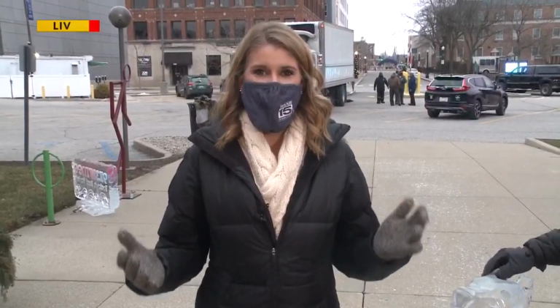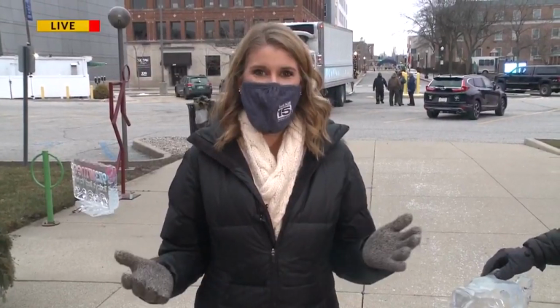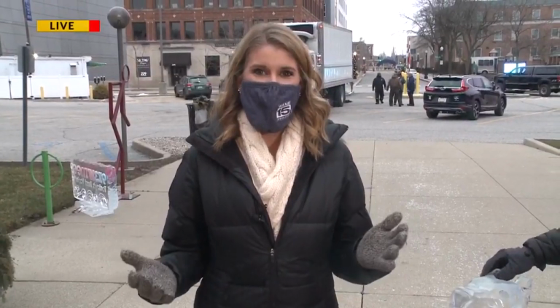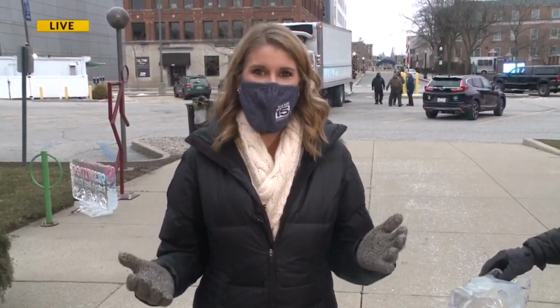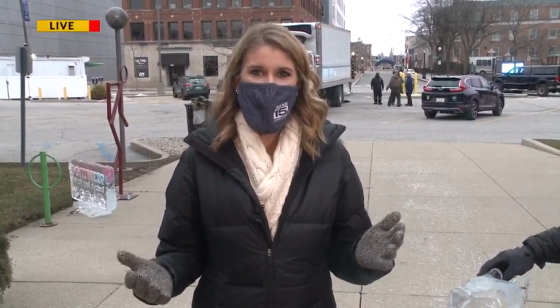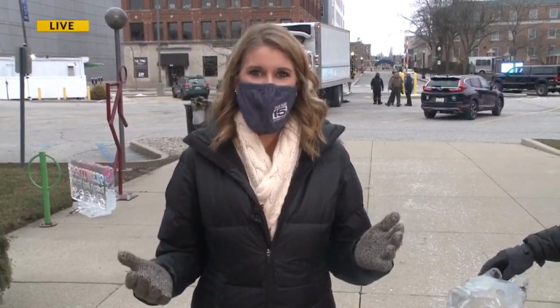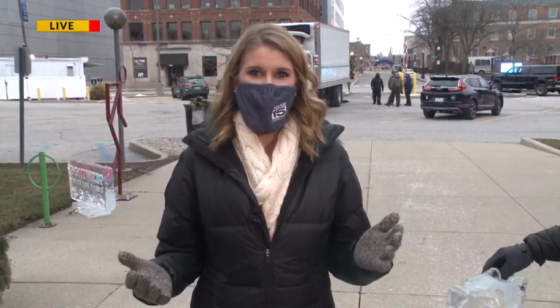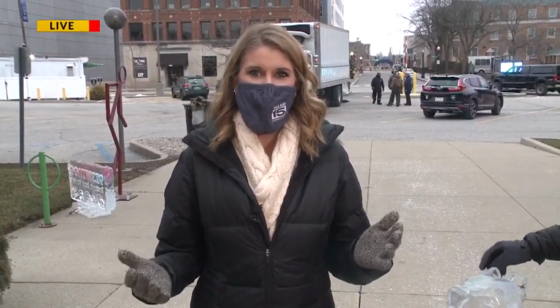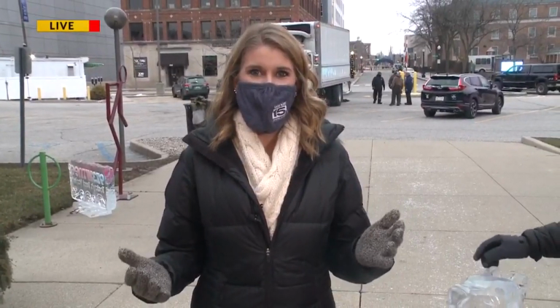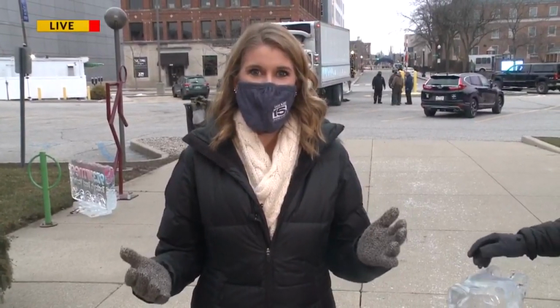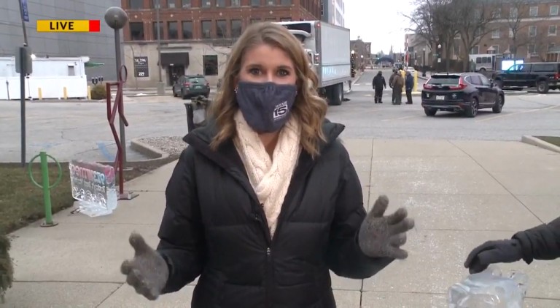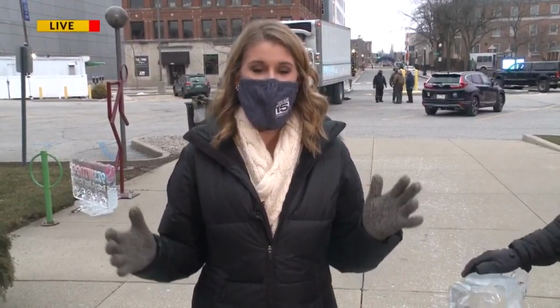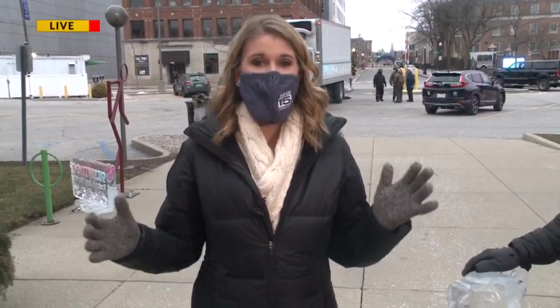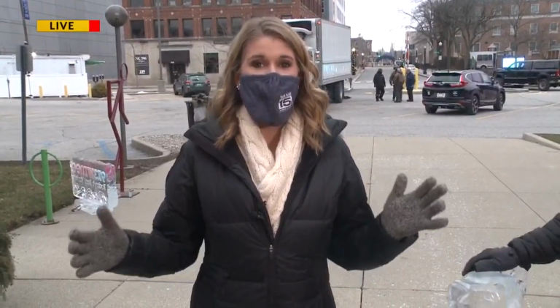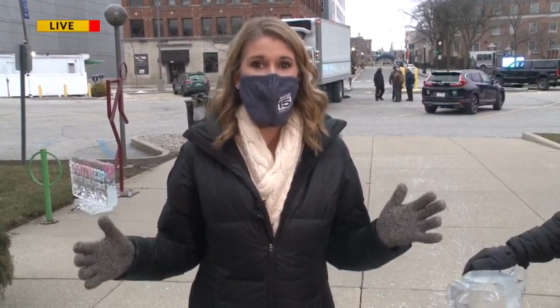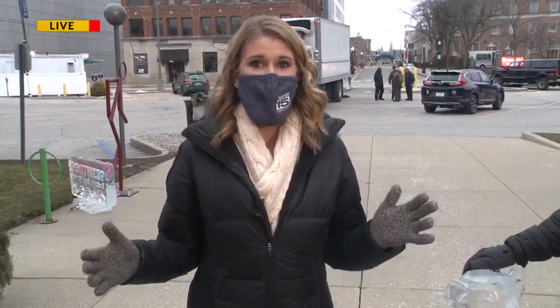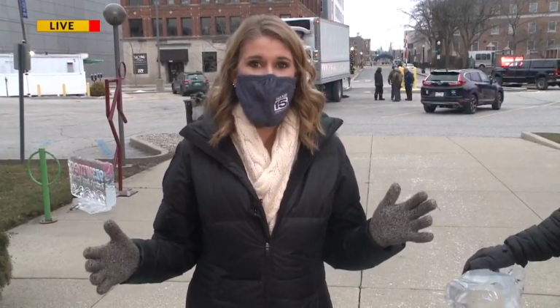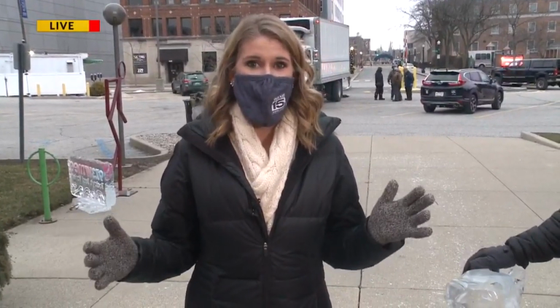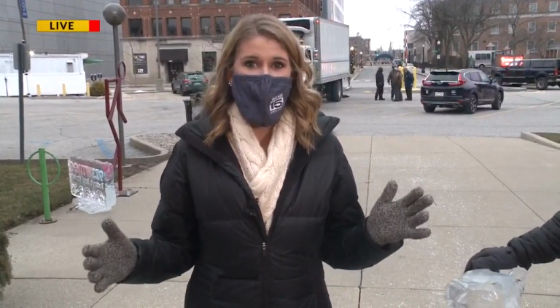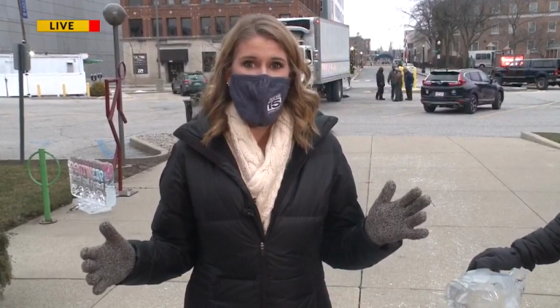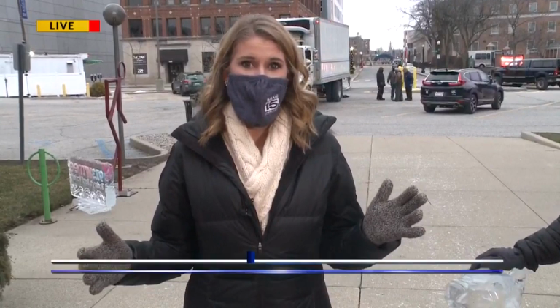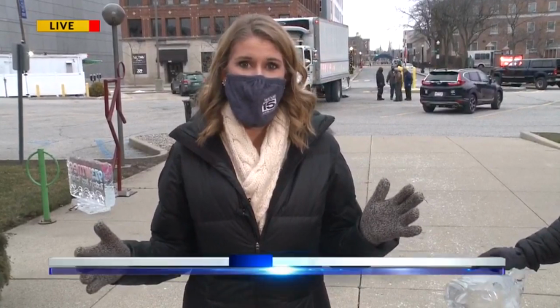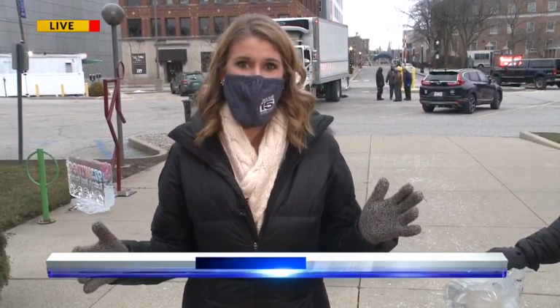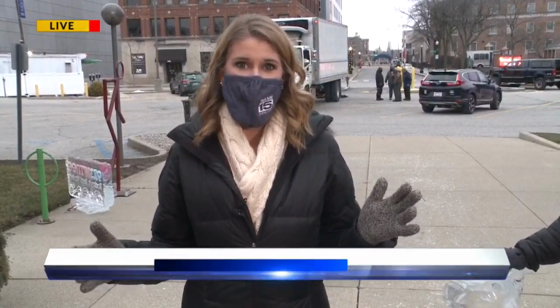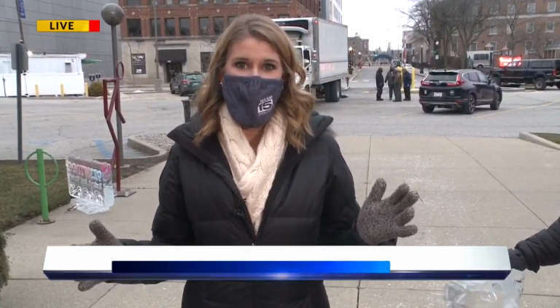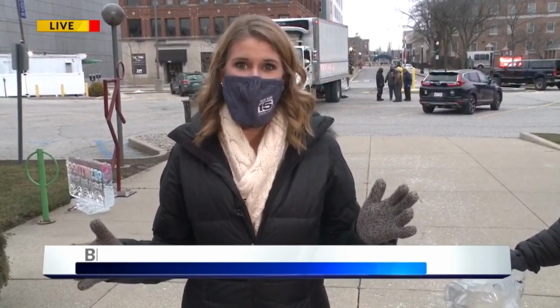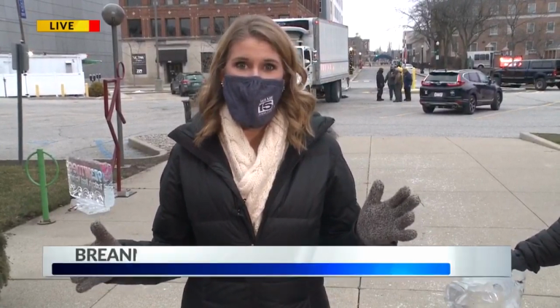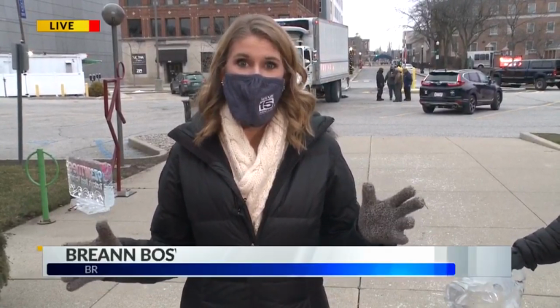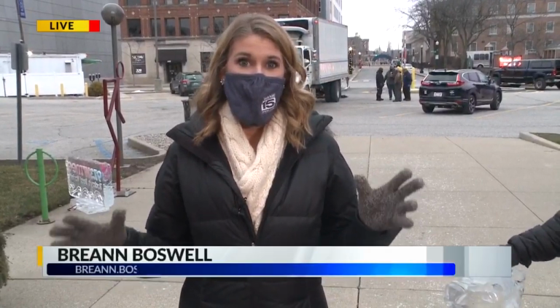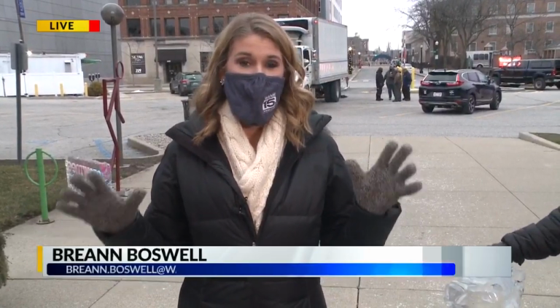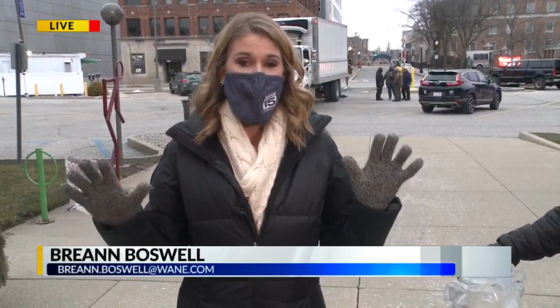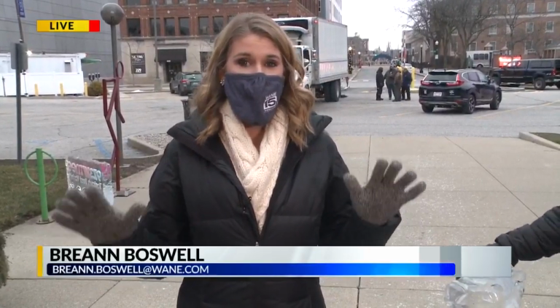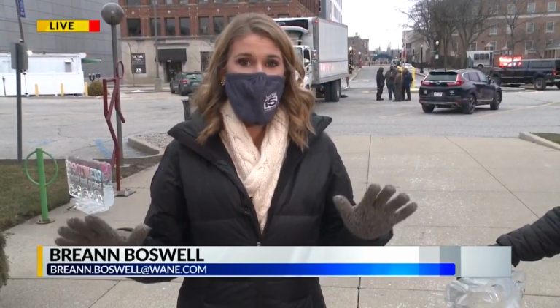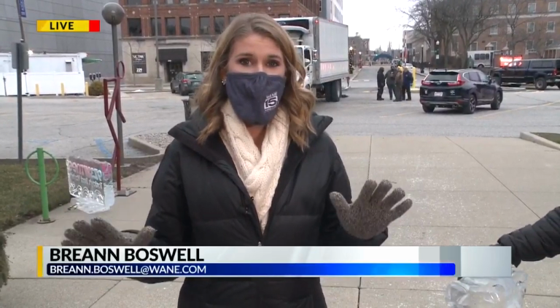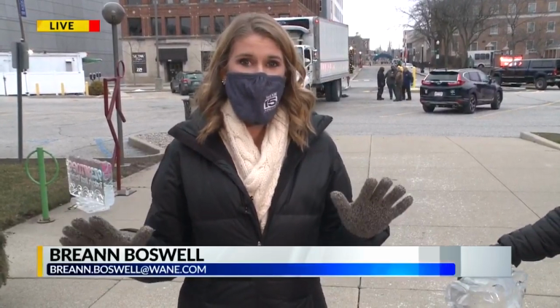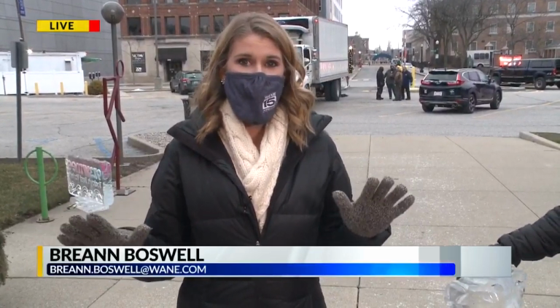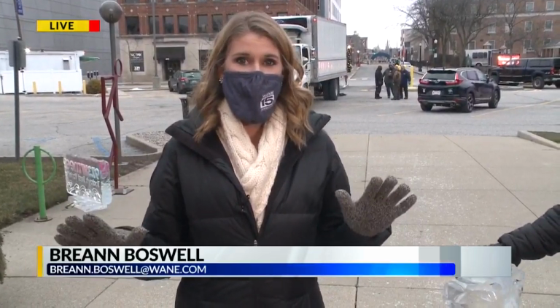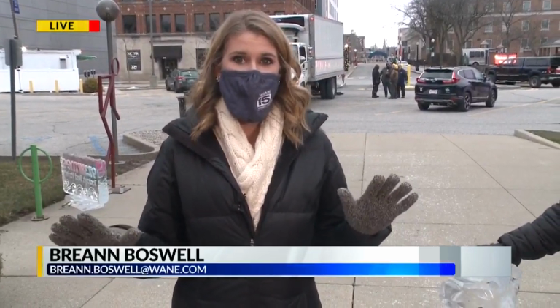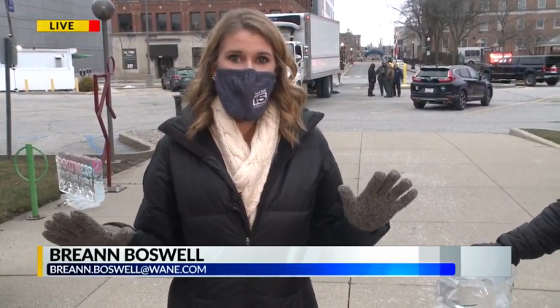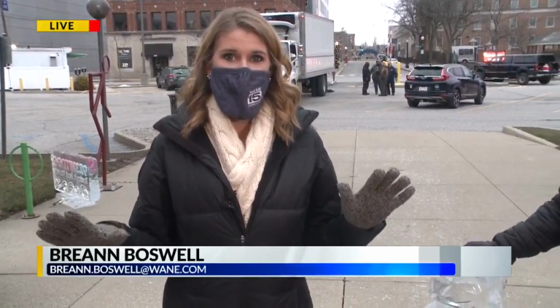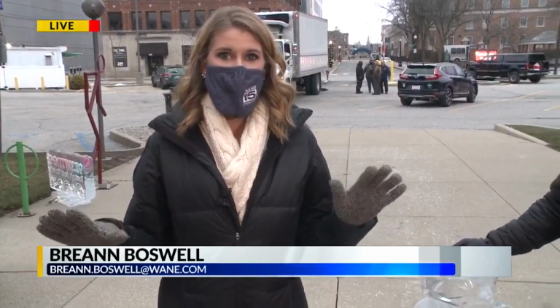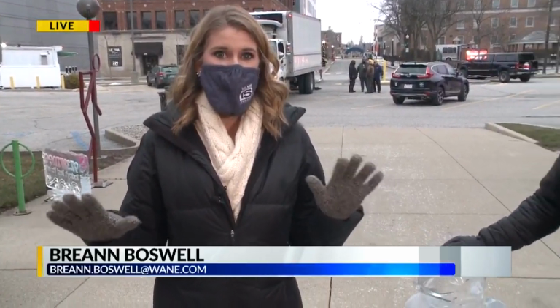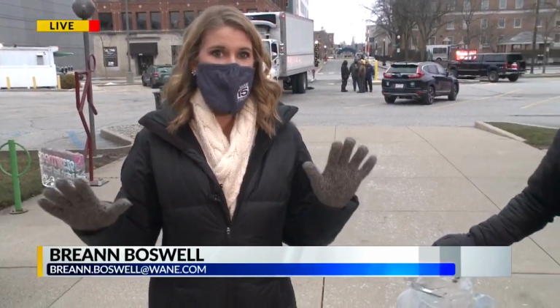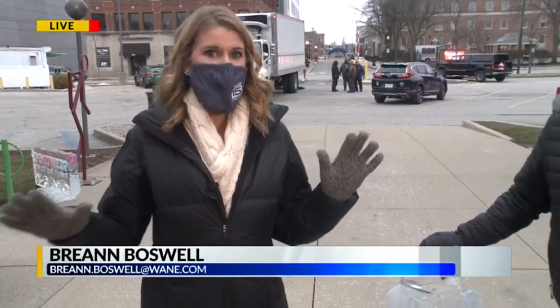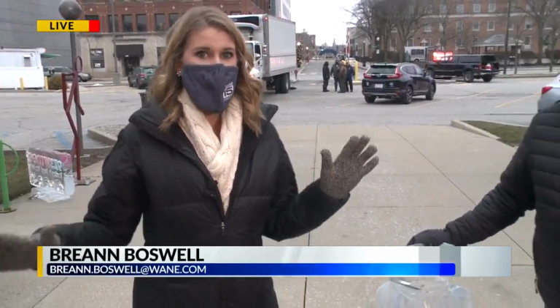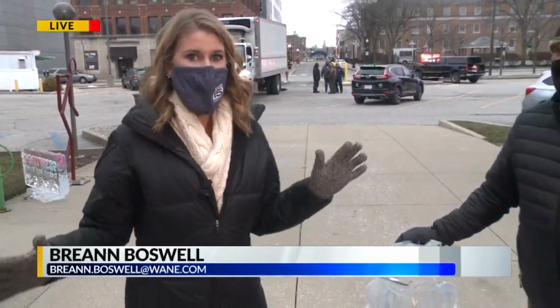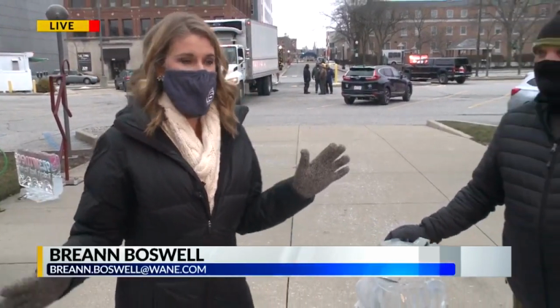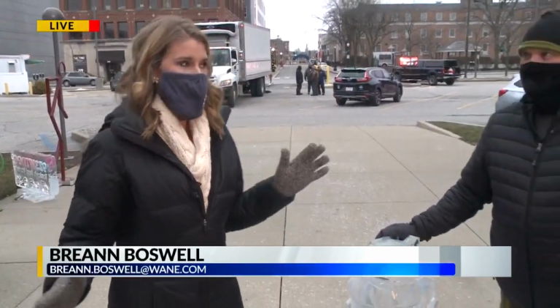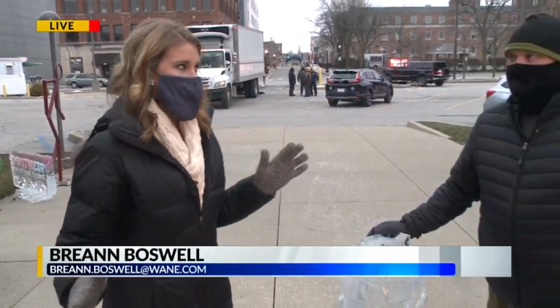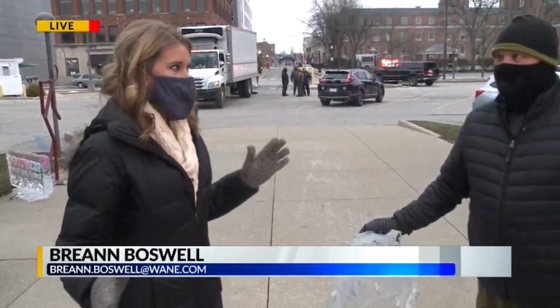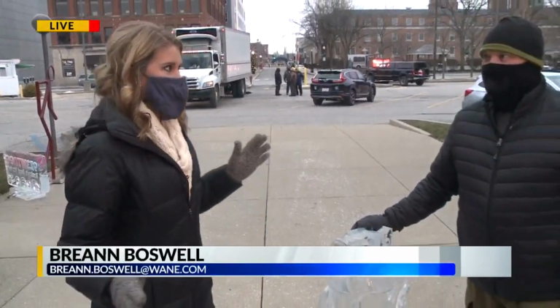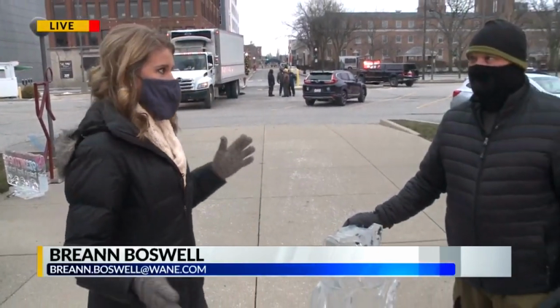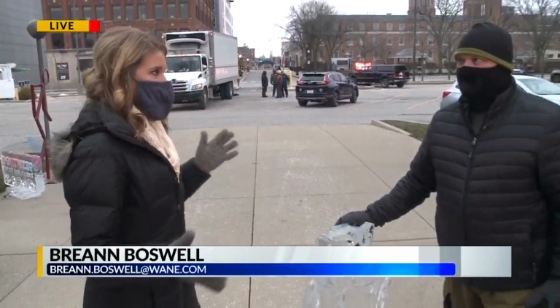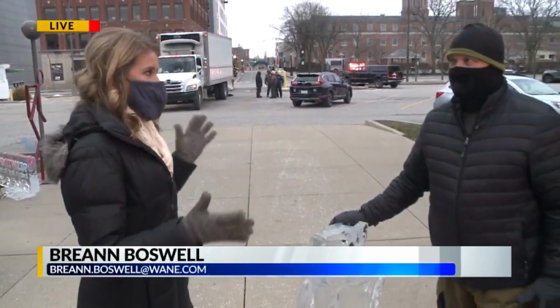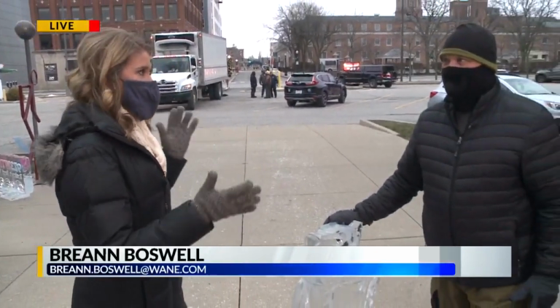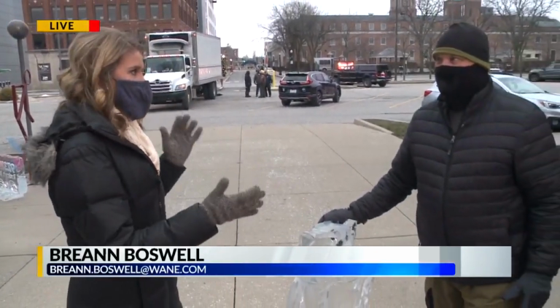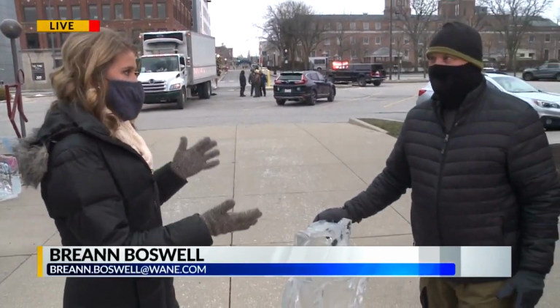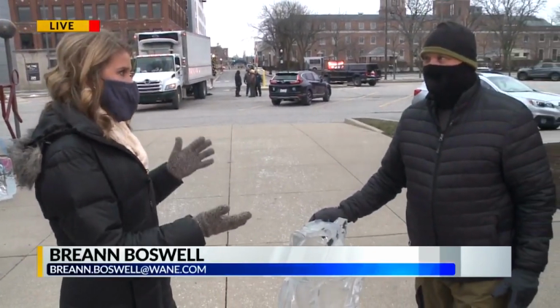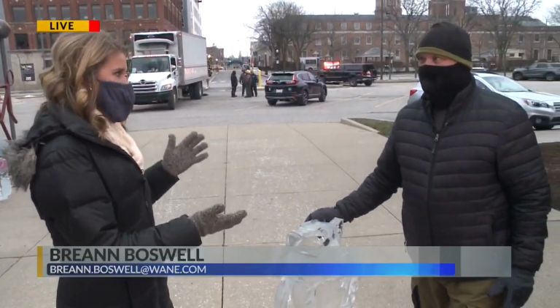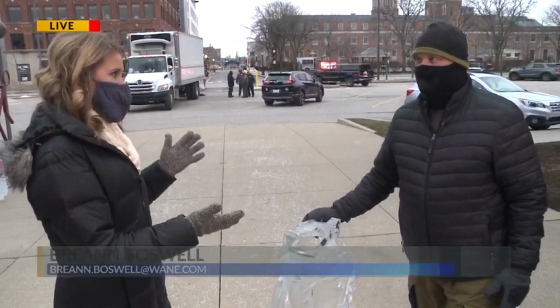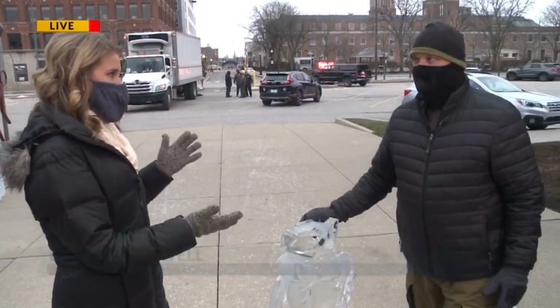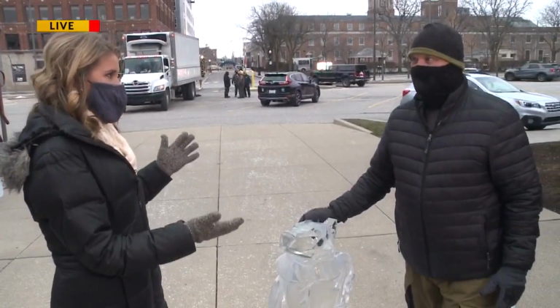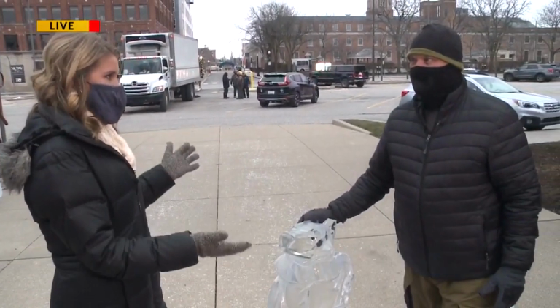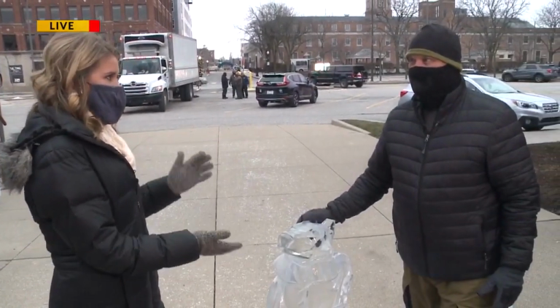I'm downtown this morning ahead of Winterville that's happening today. Joining me to talk about those famous ice creations is Jim Houser.